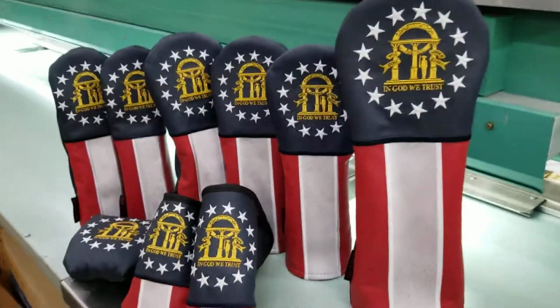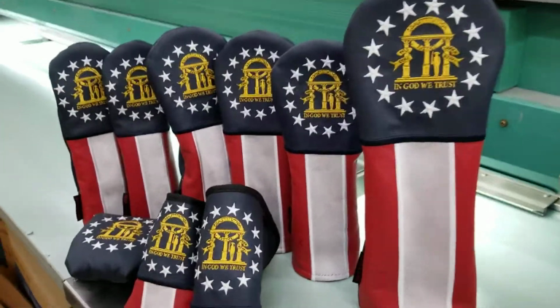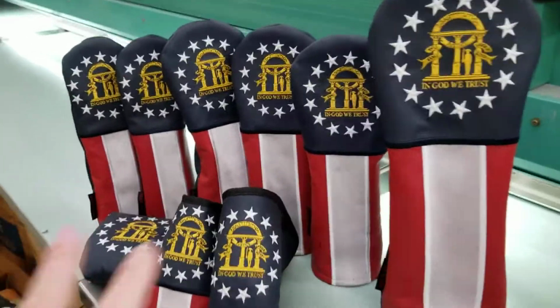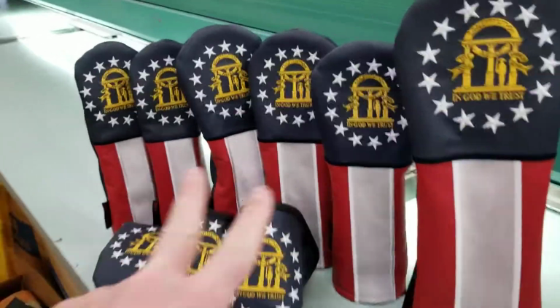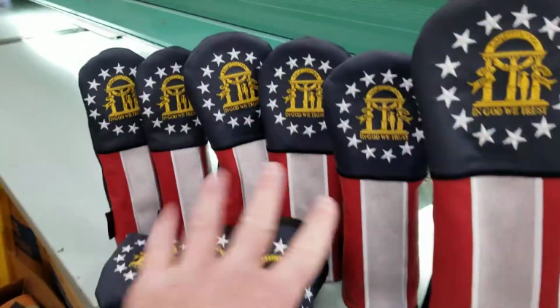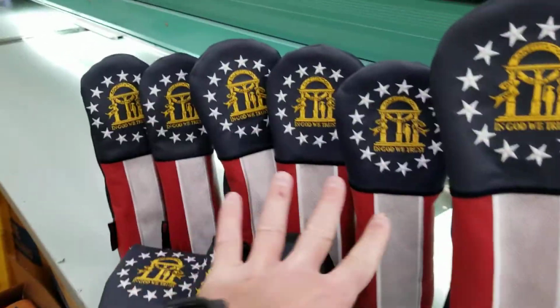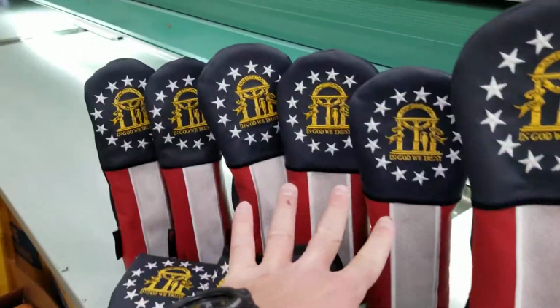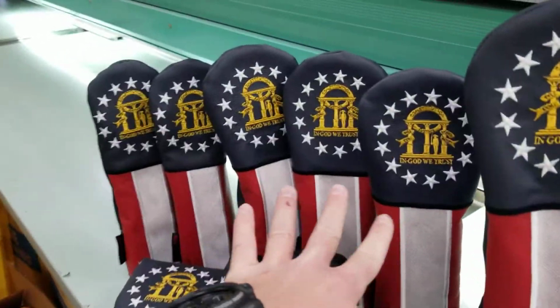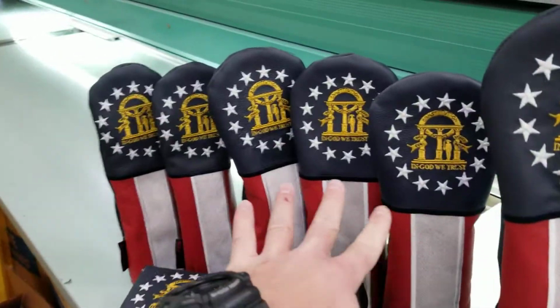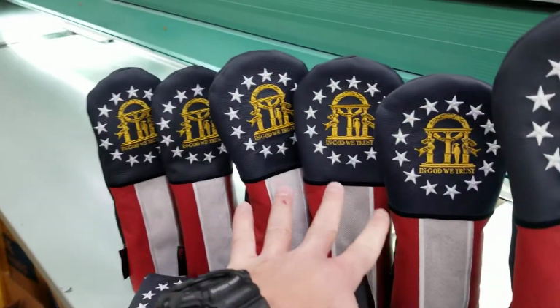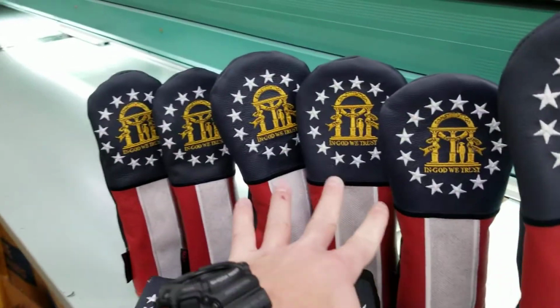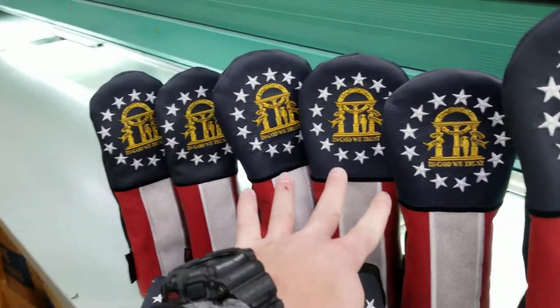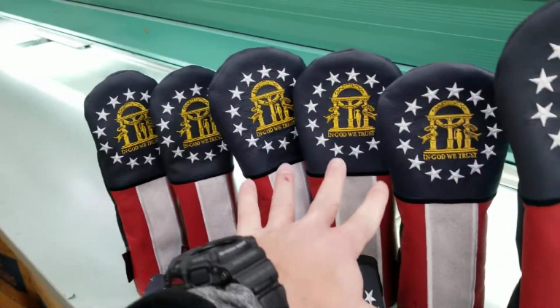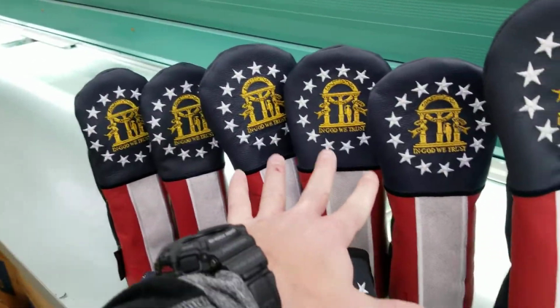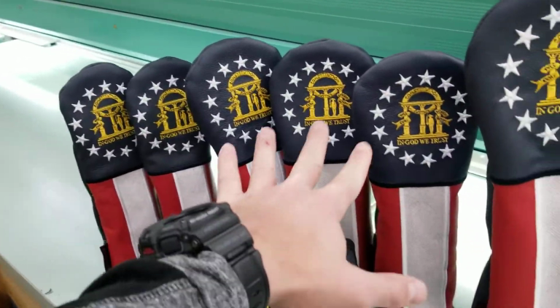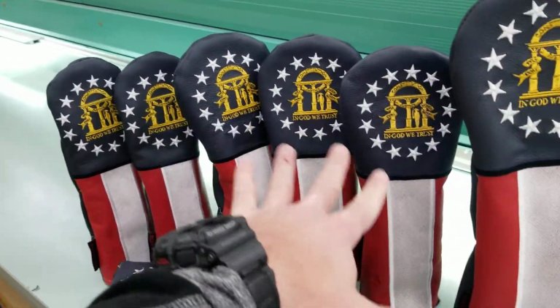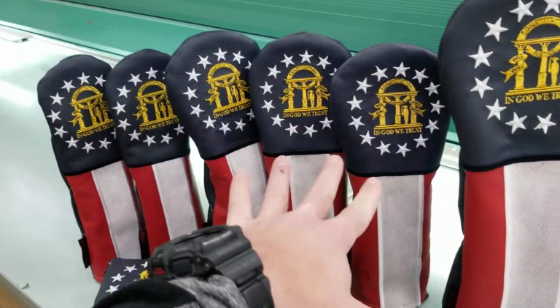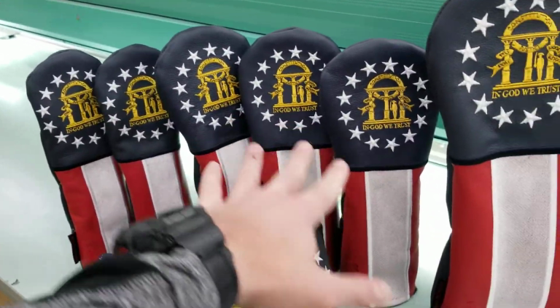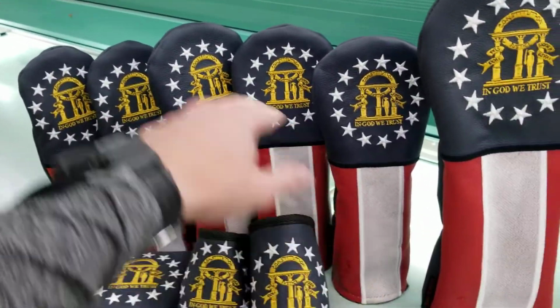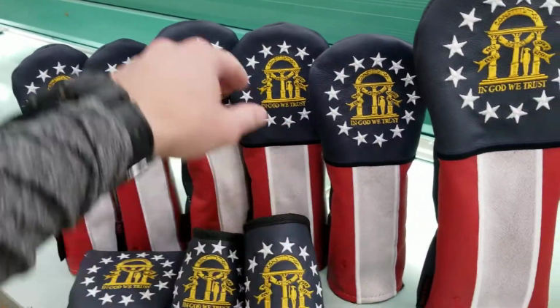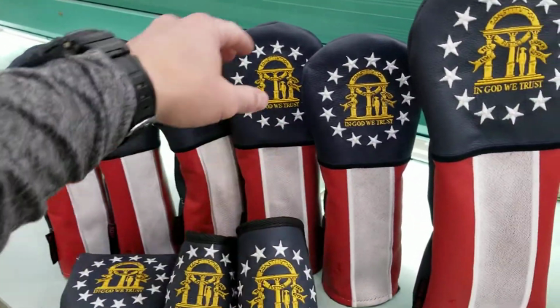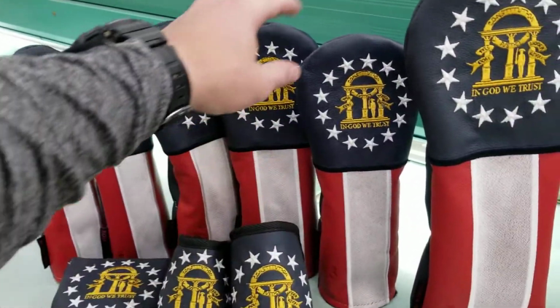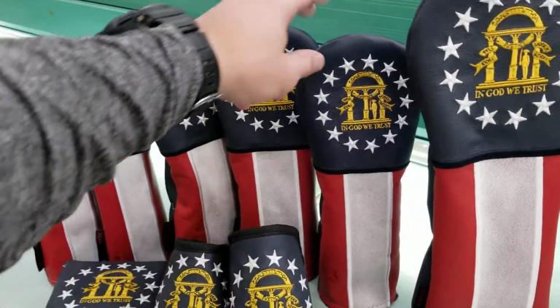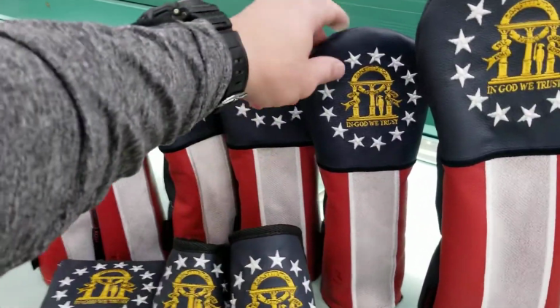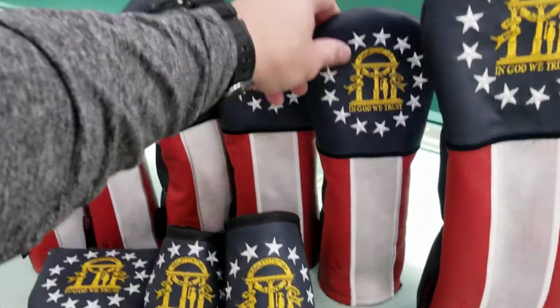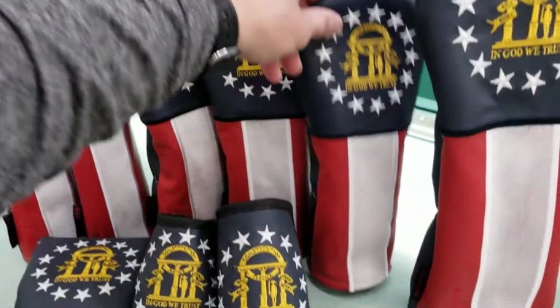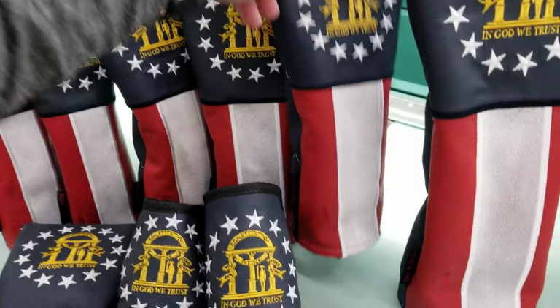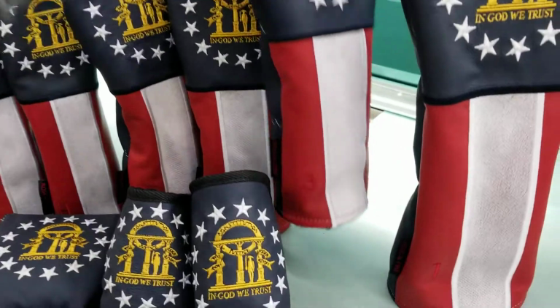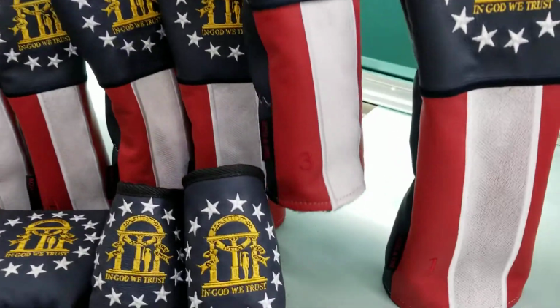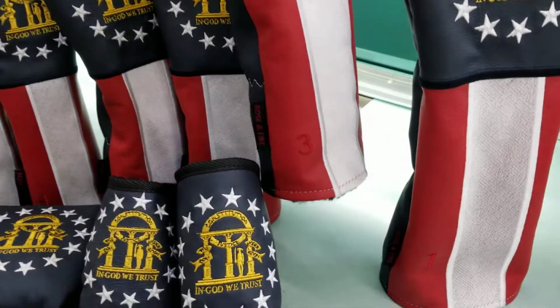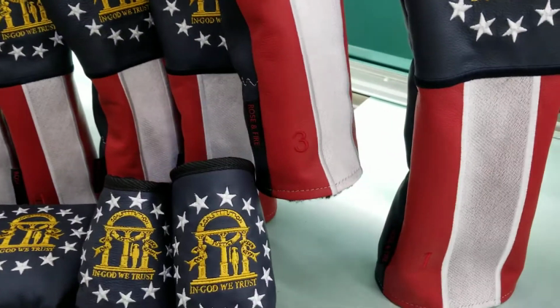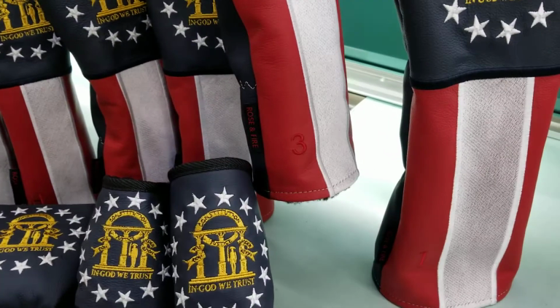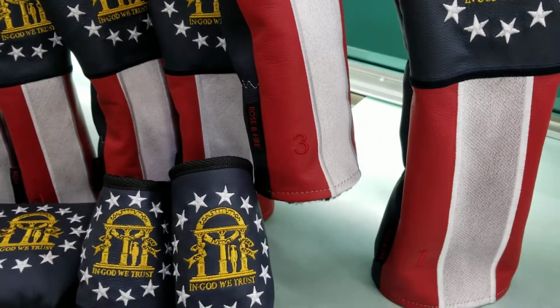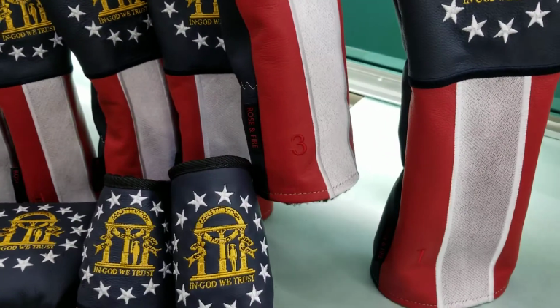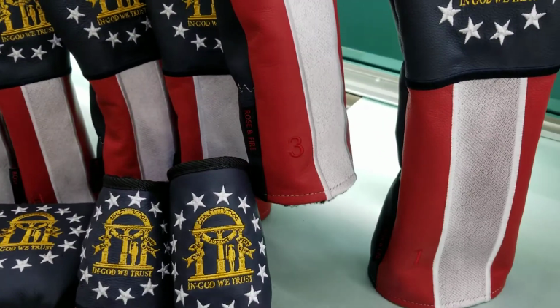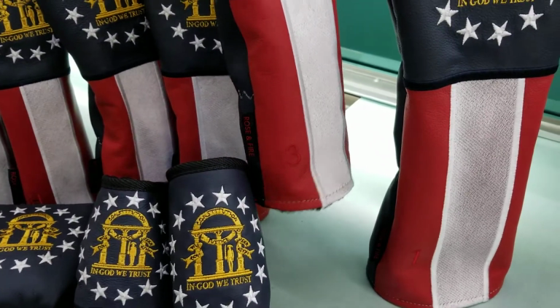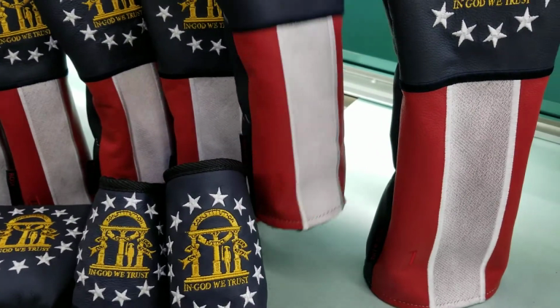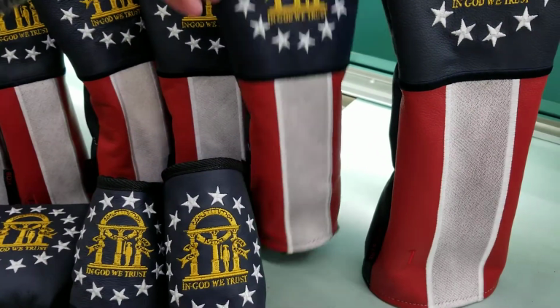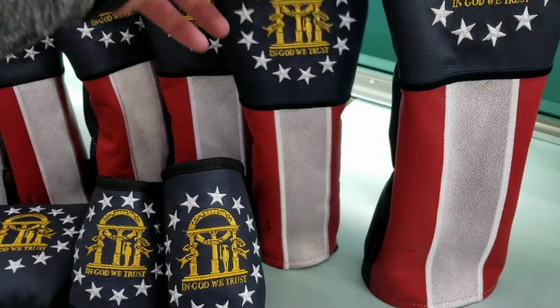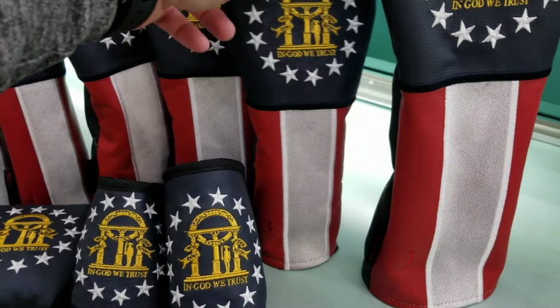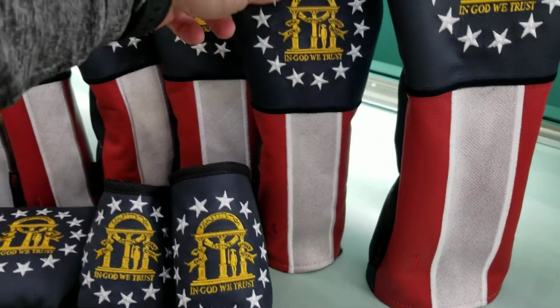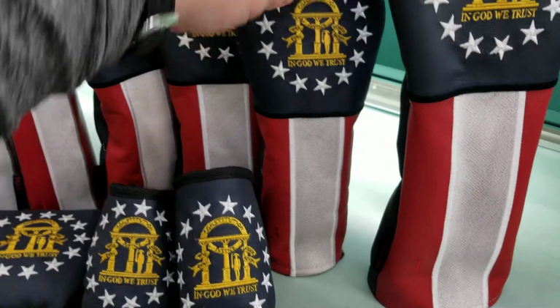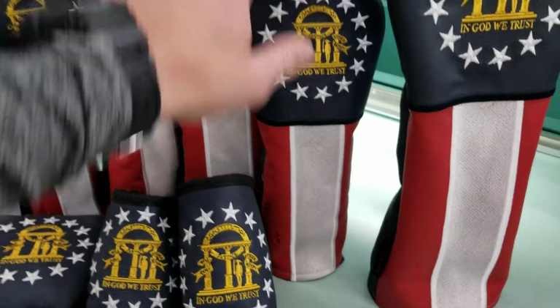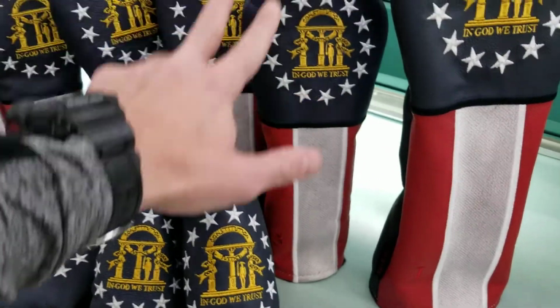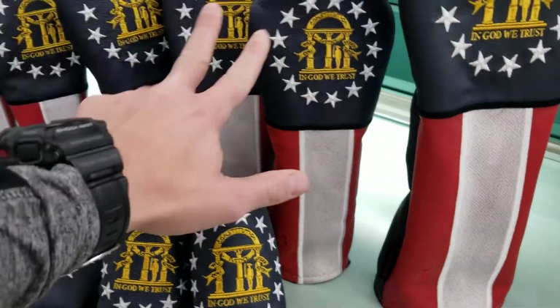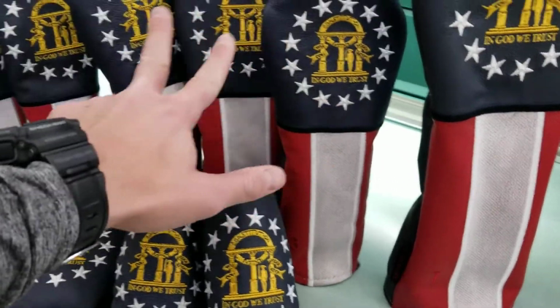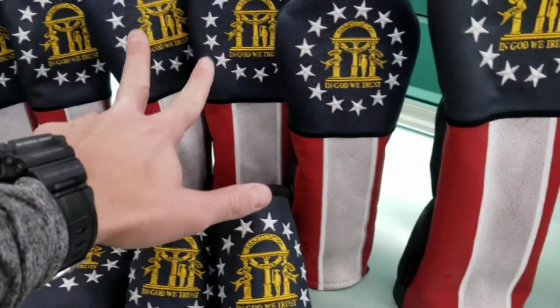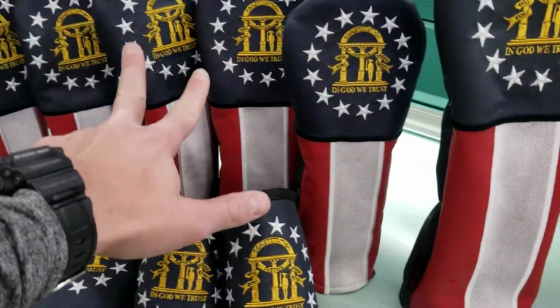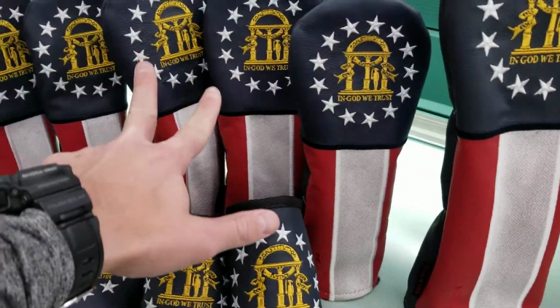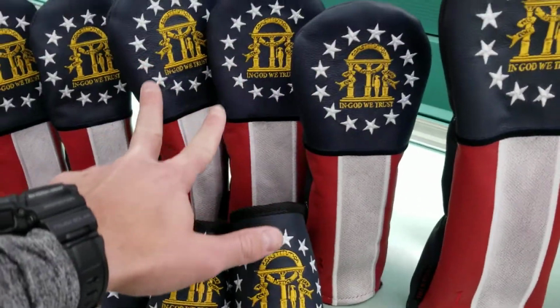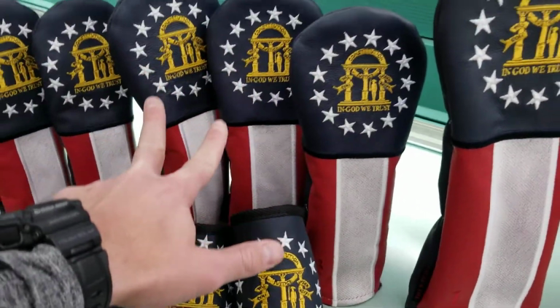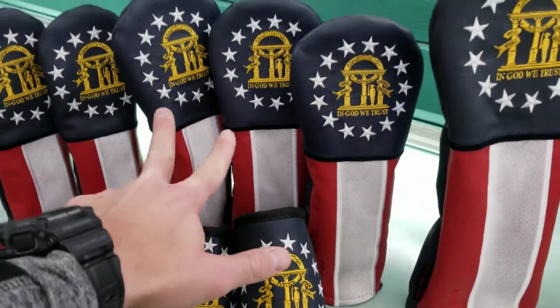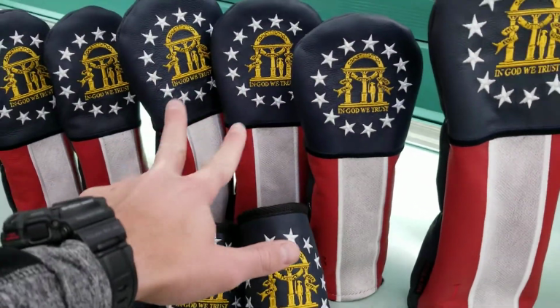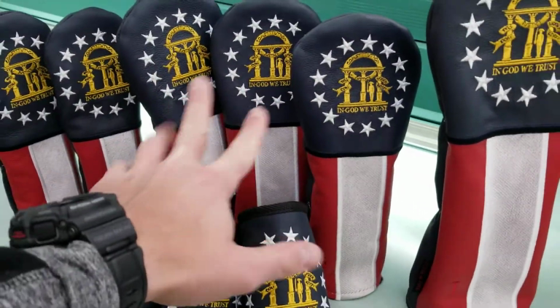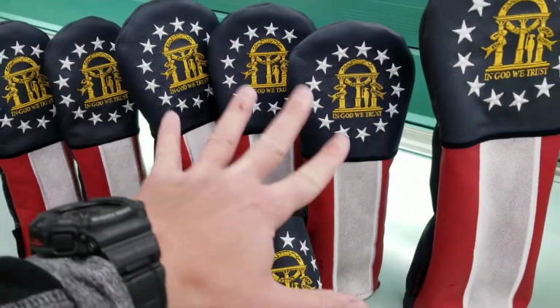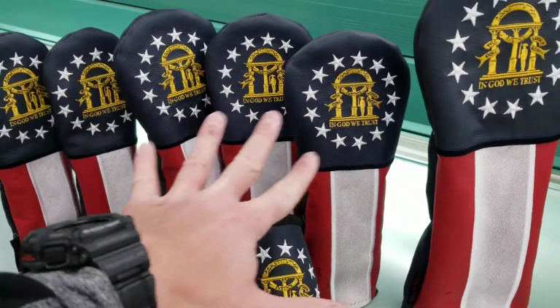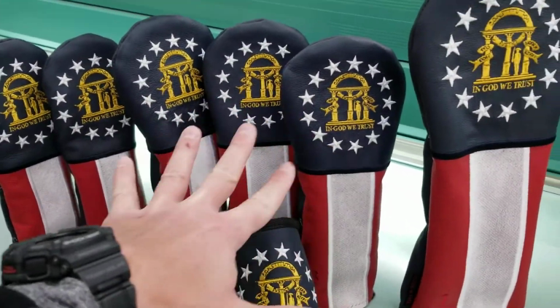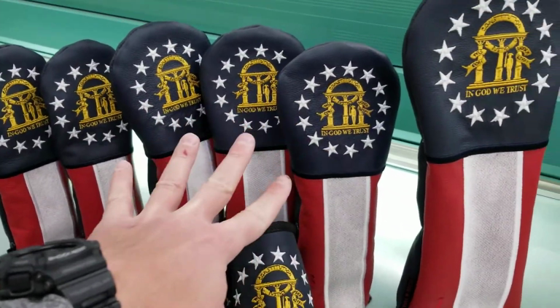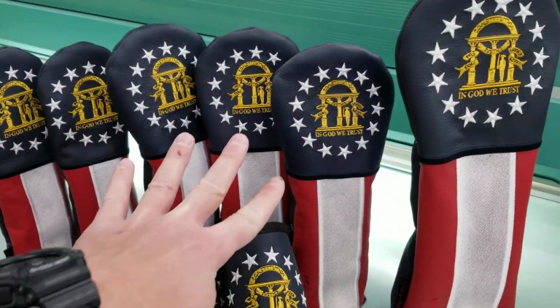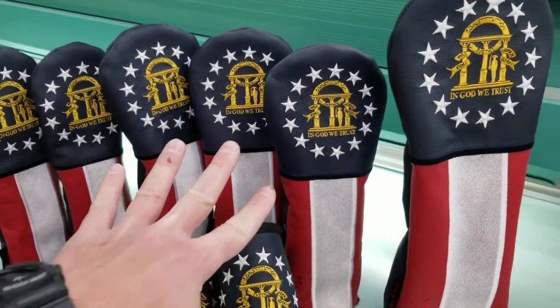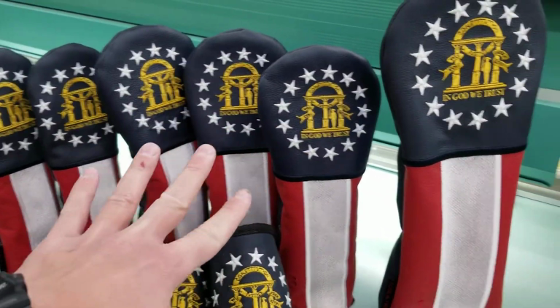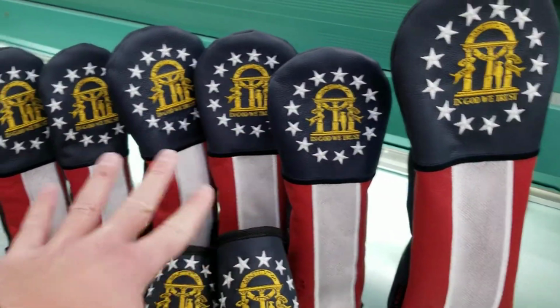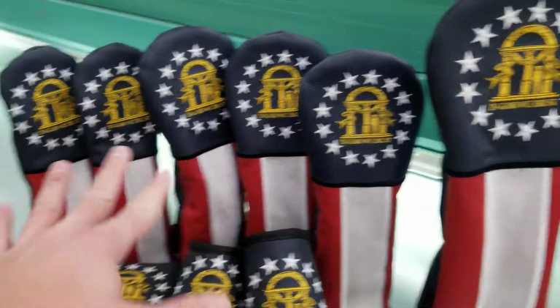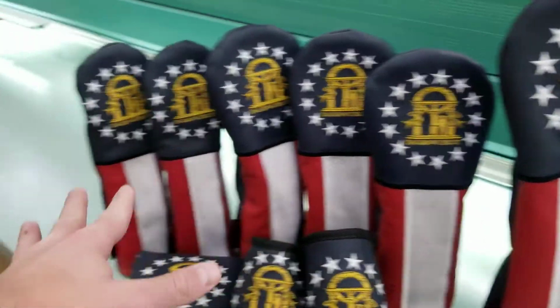Over here we have the Woods 3, 5, and X. These all have numbers on them — that's the only difference between the three of those, otherwise they are identical.